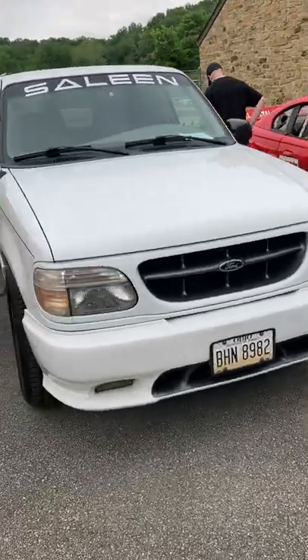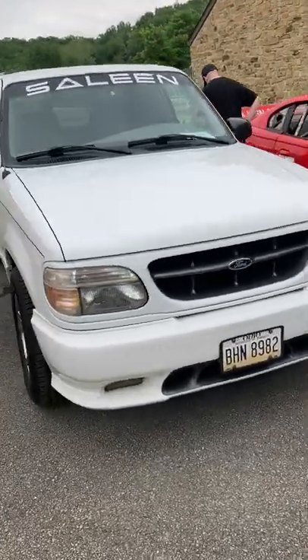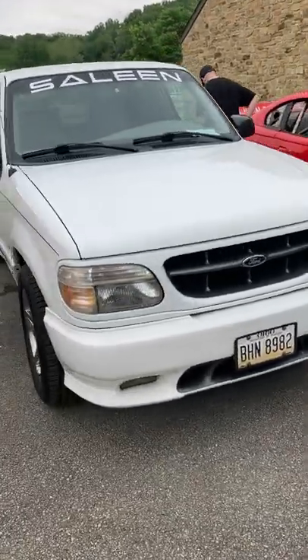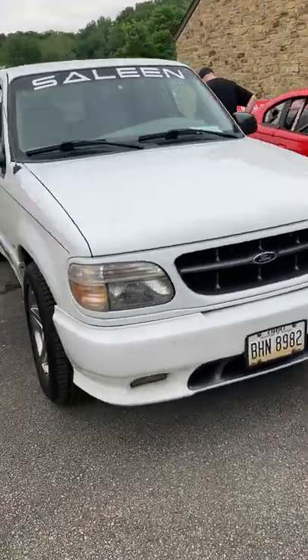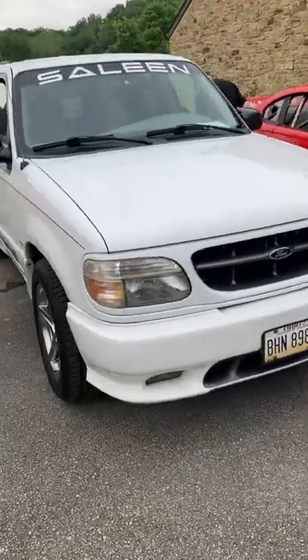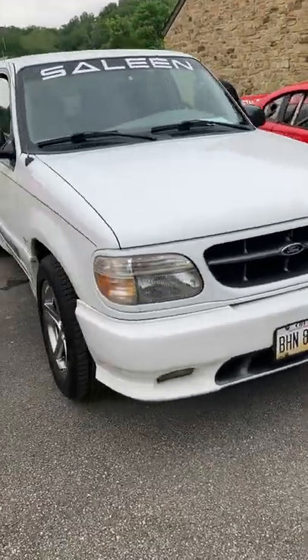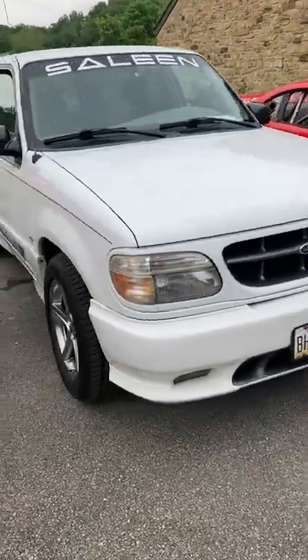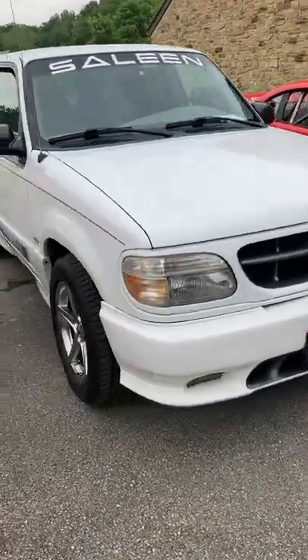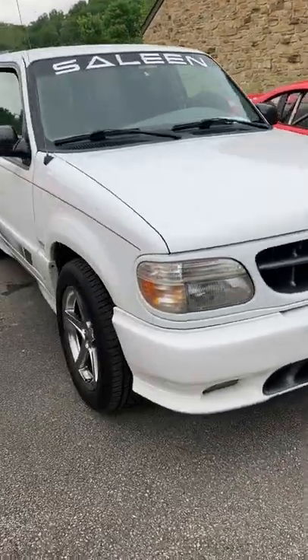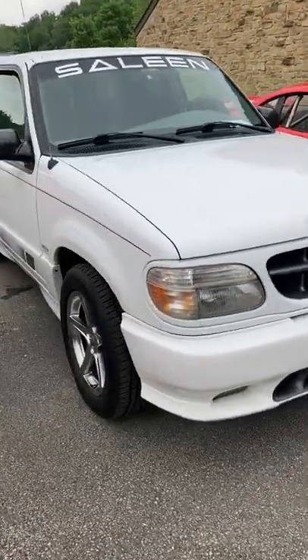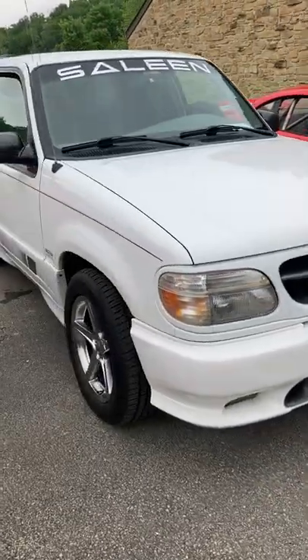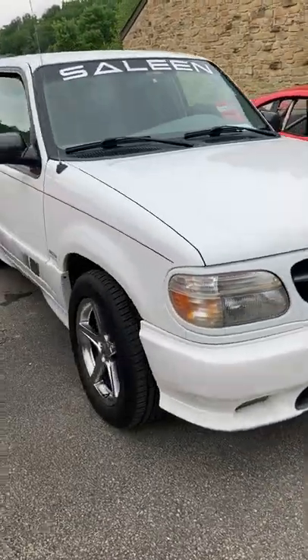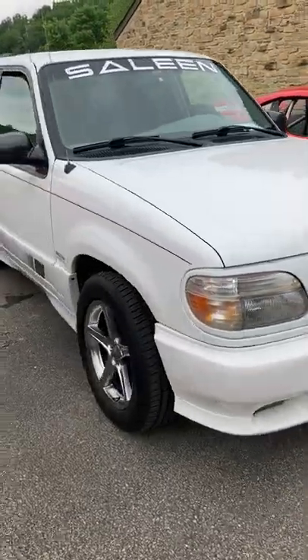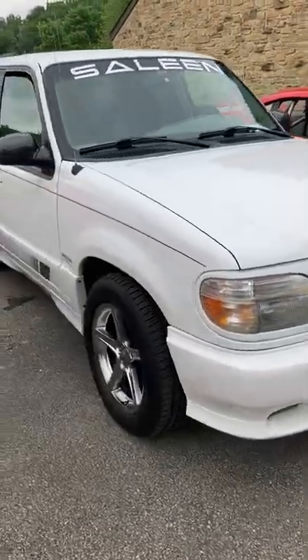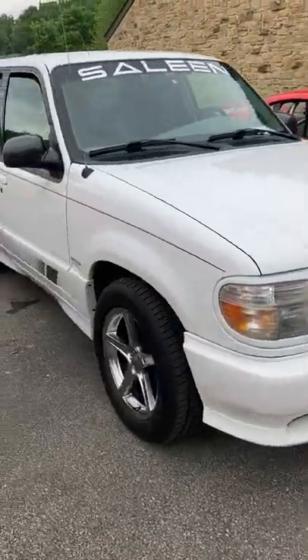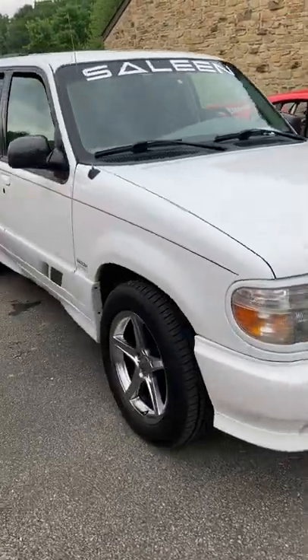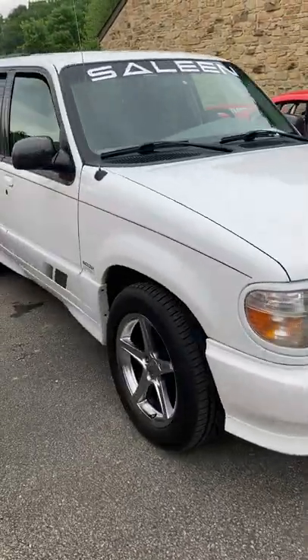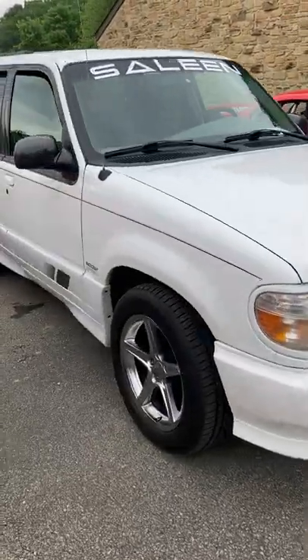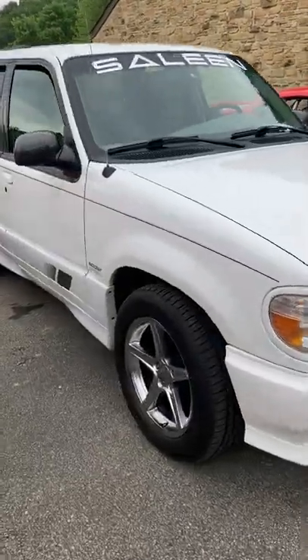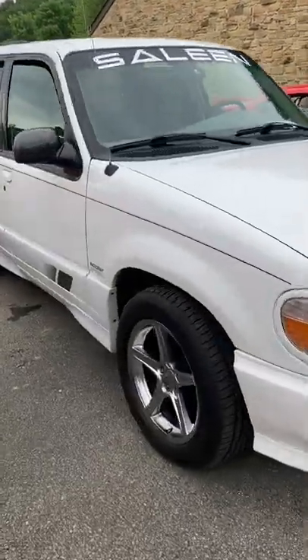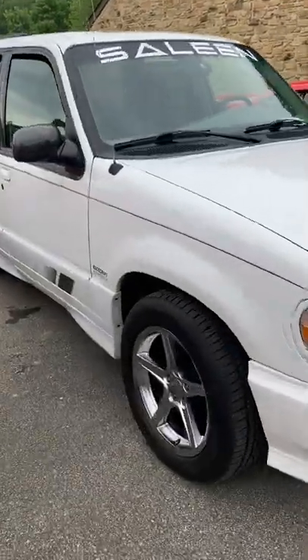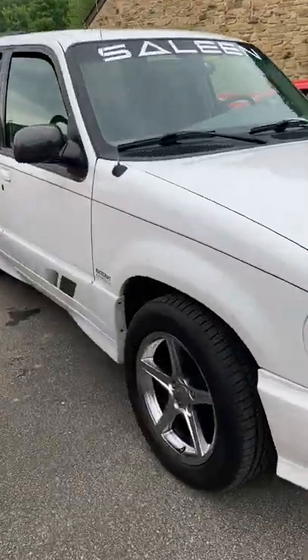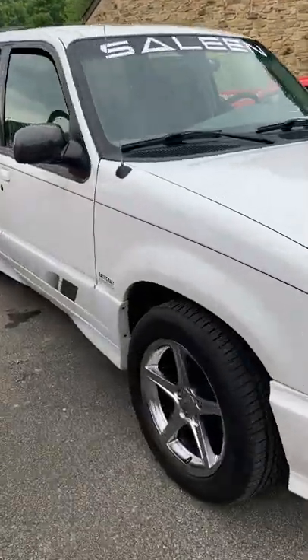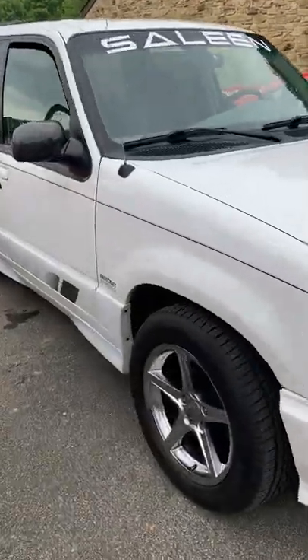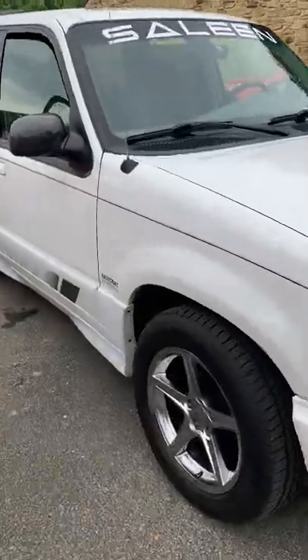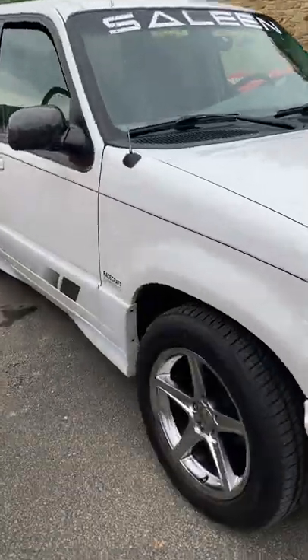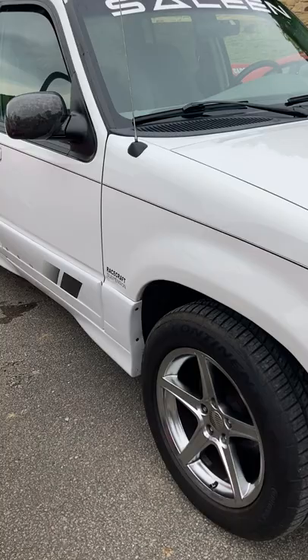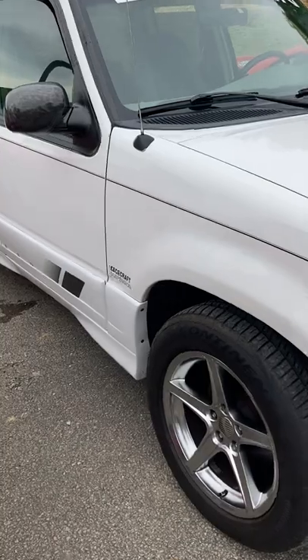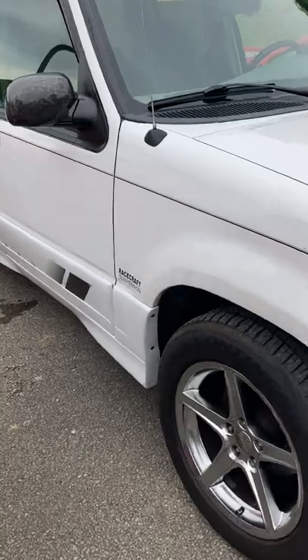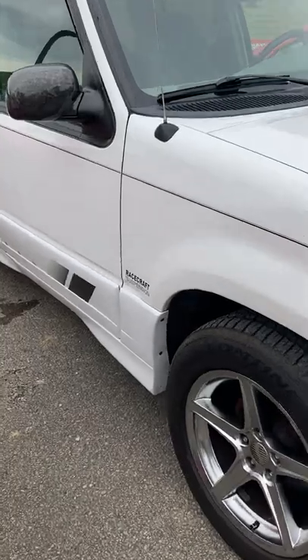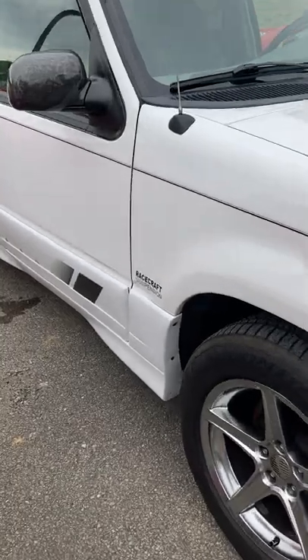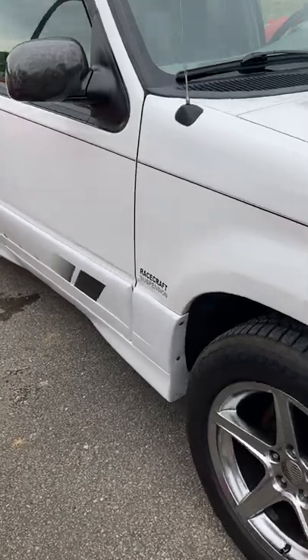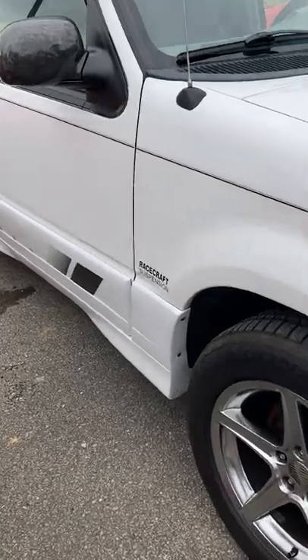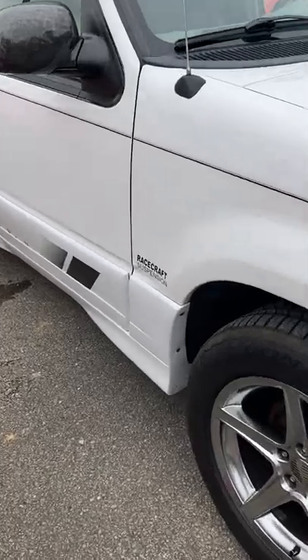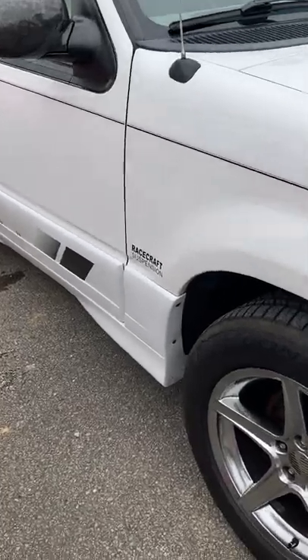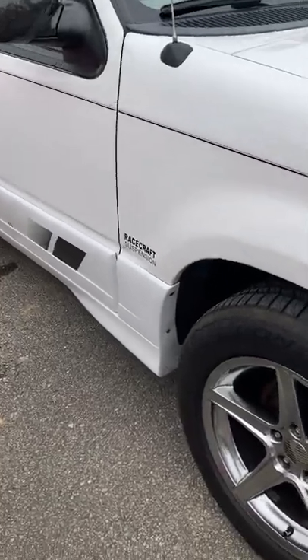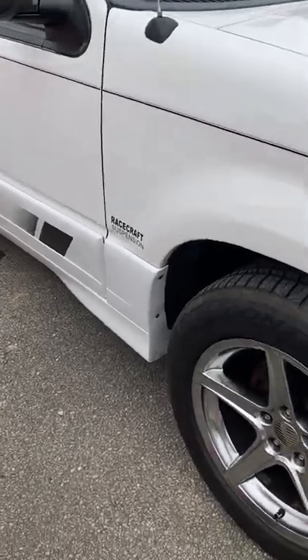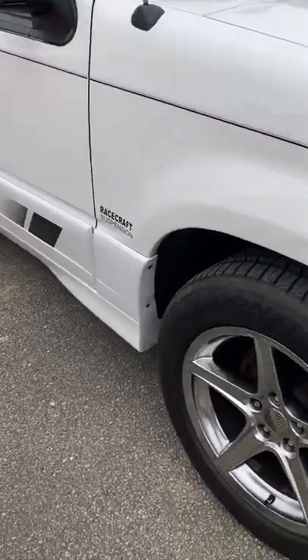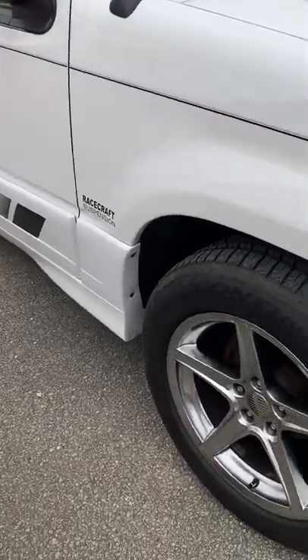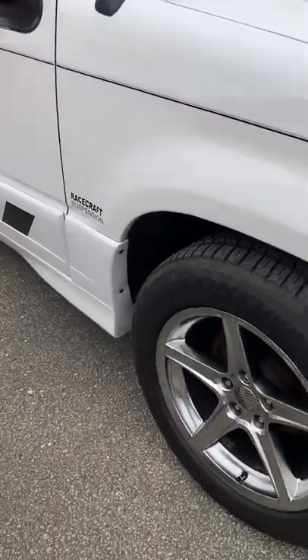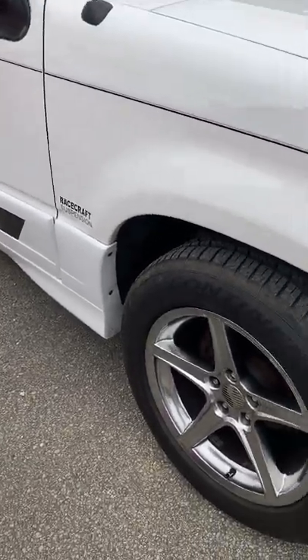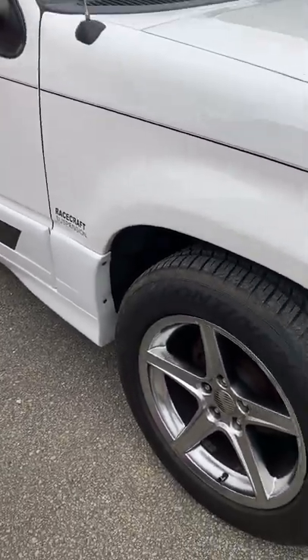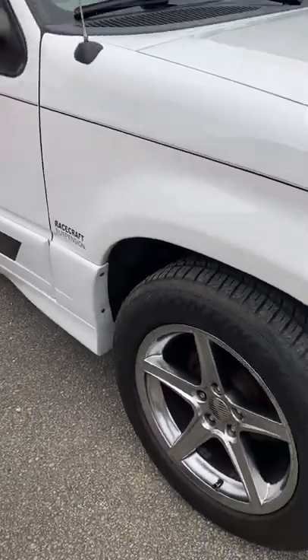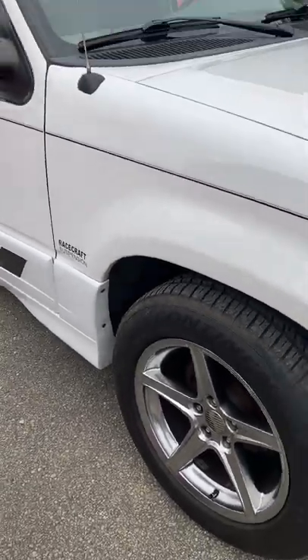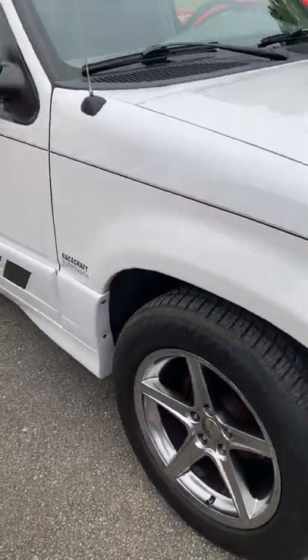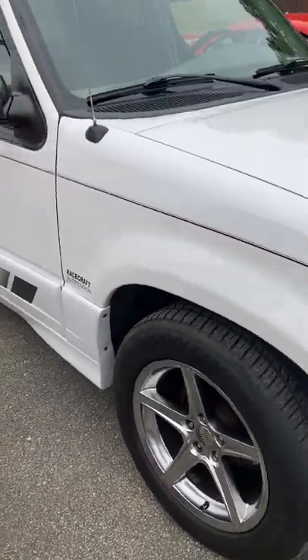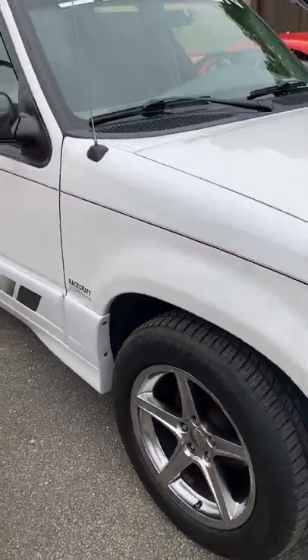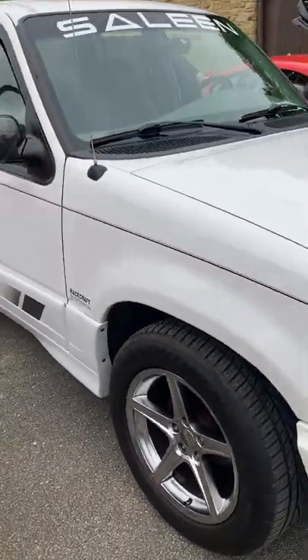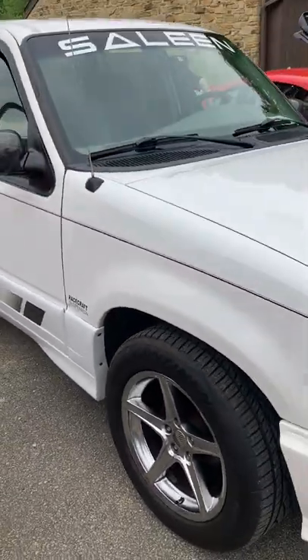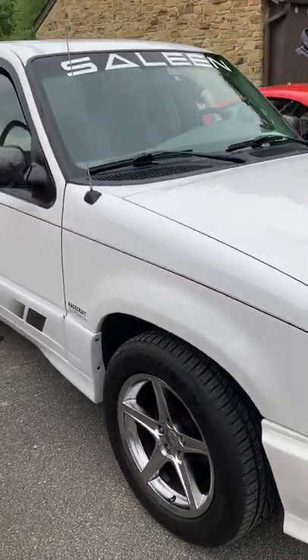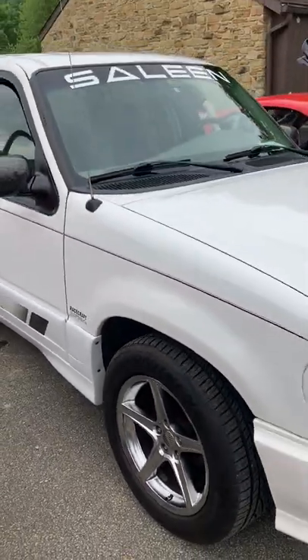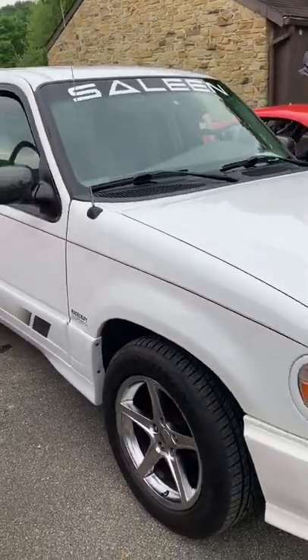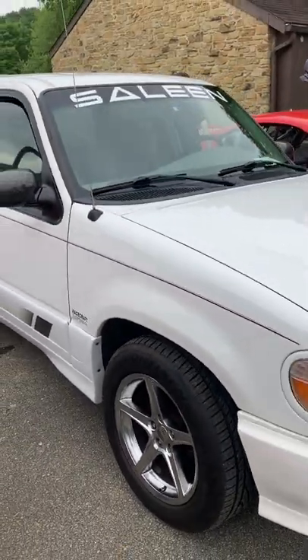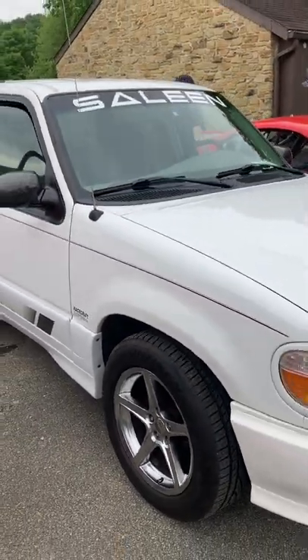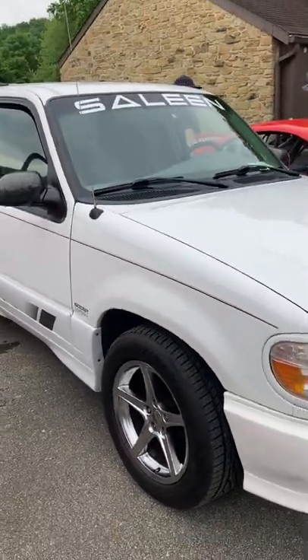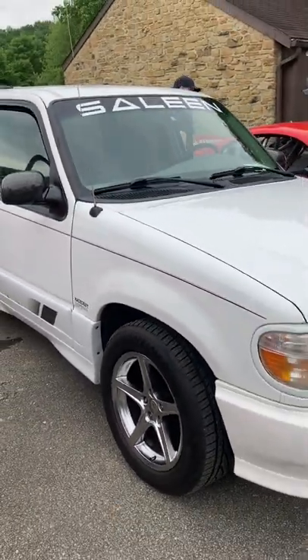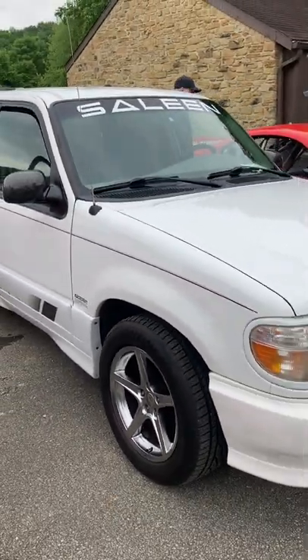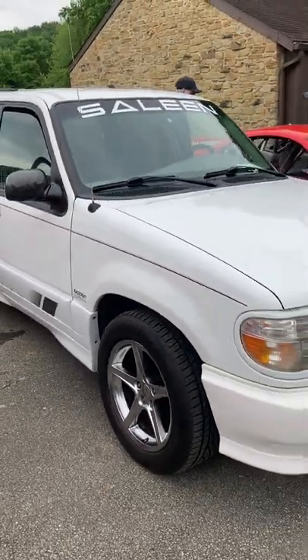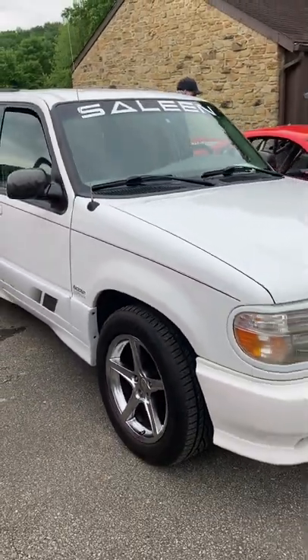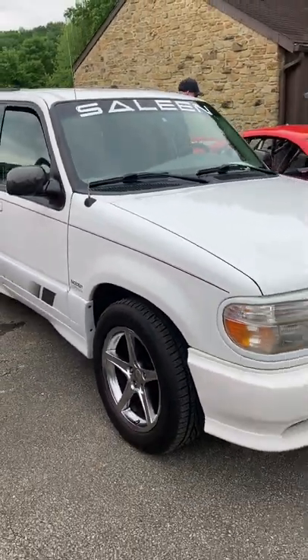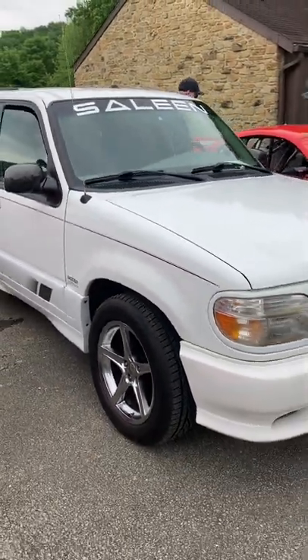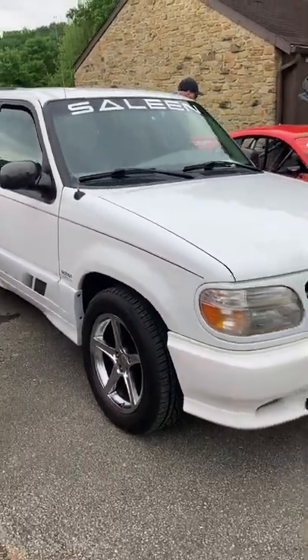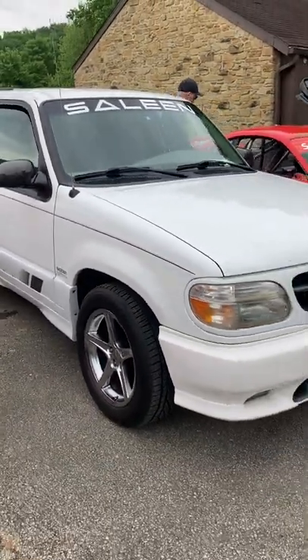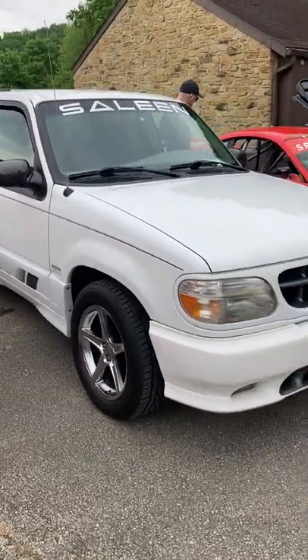So early in the production run, you can see it's got the race car suspension and aftermarket wheels. Very cool.